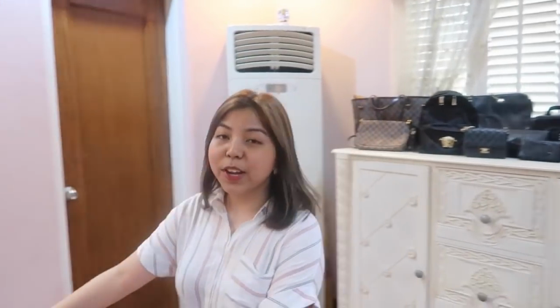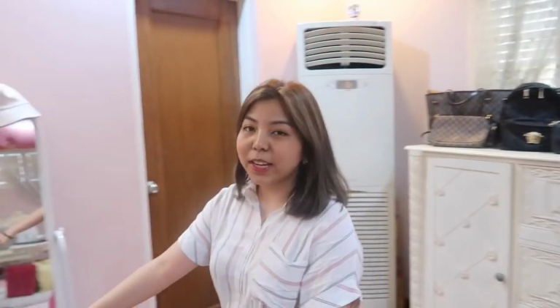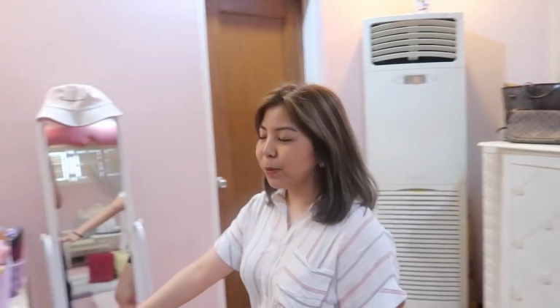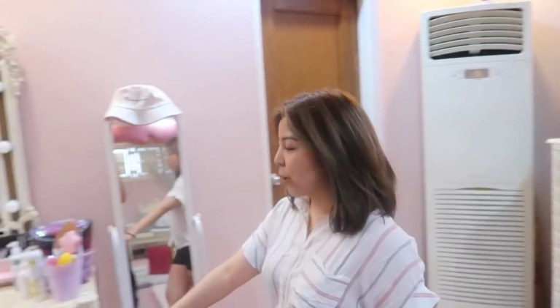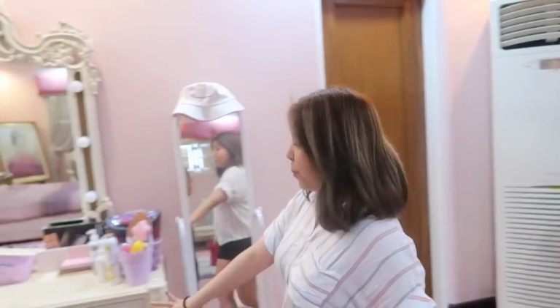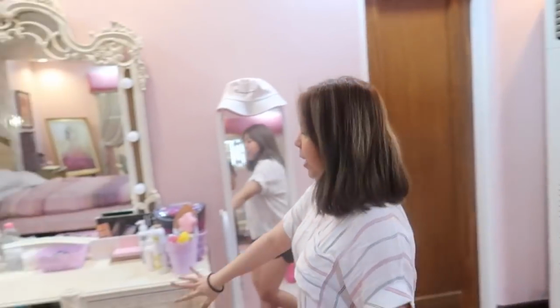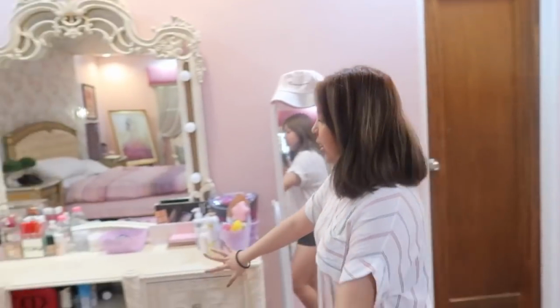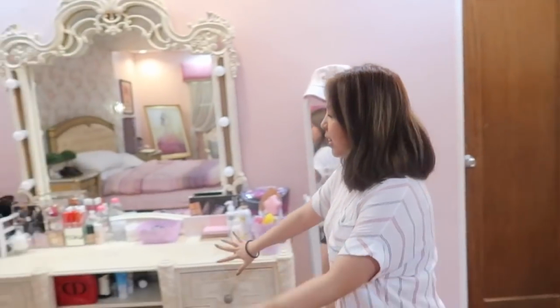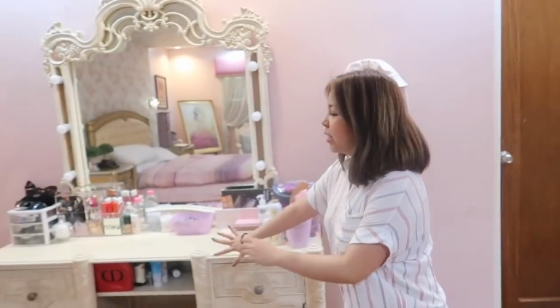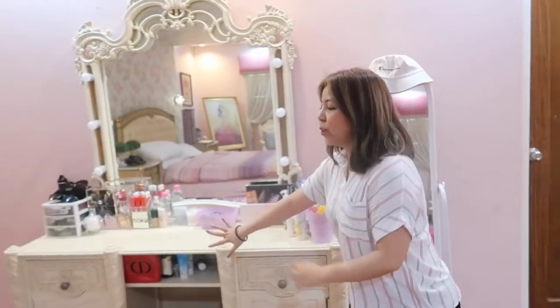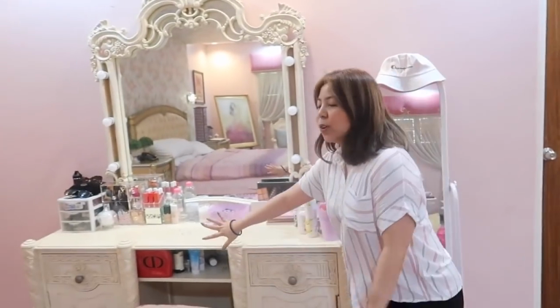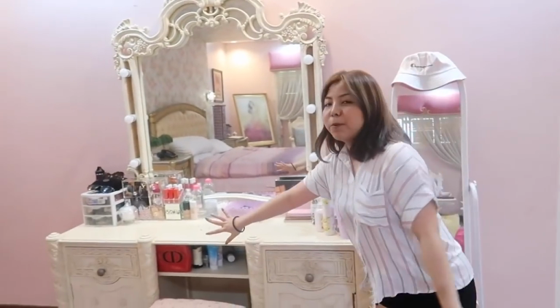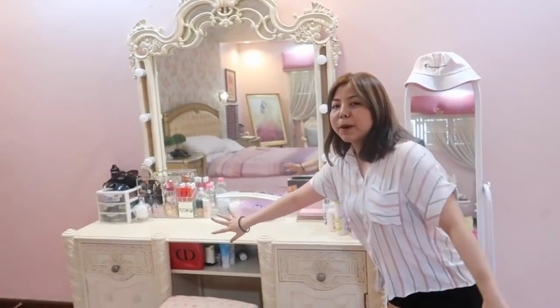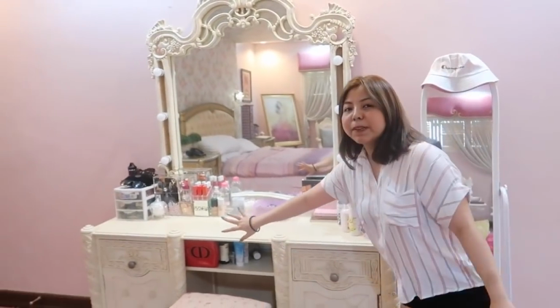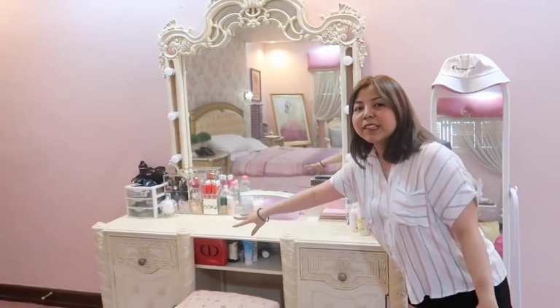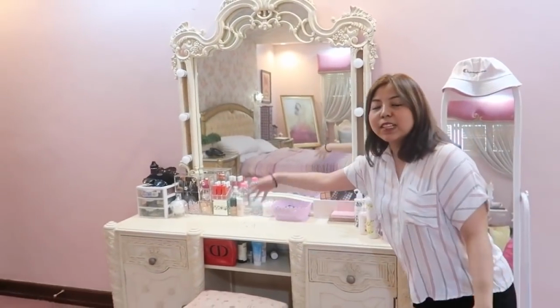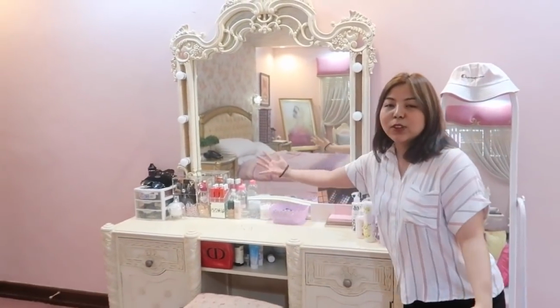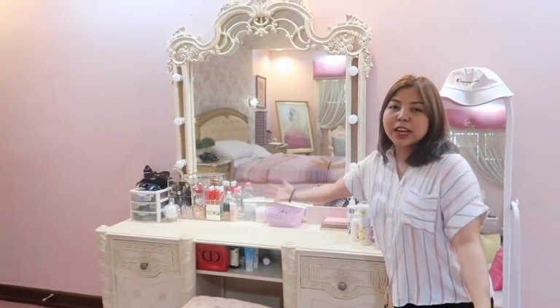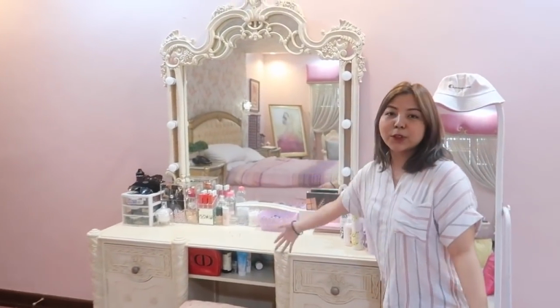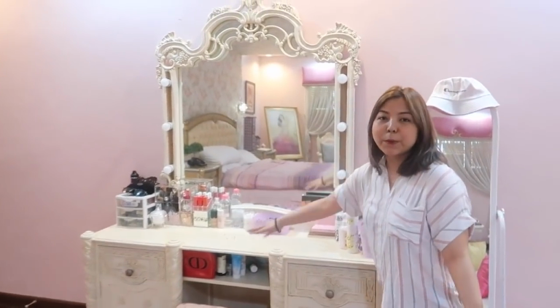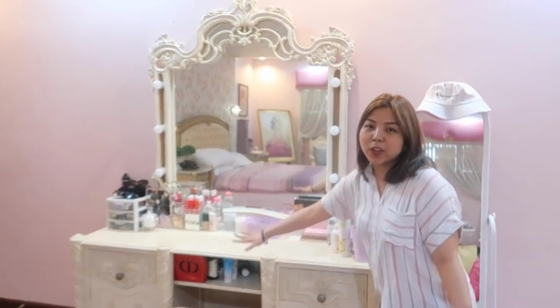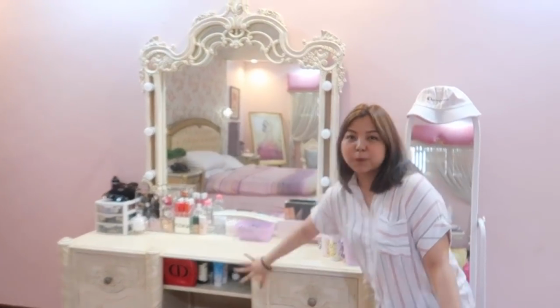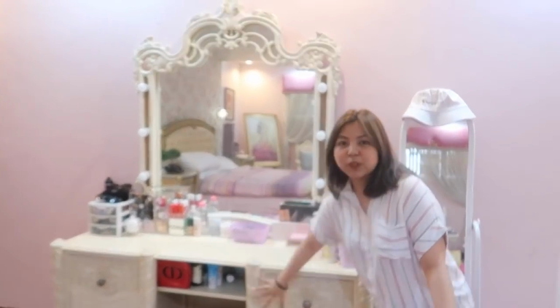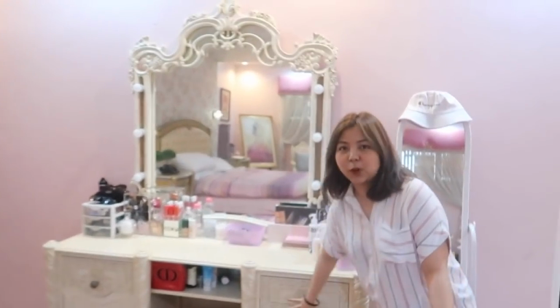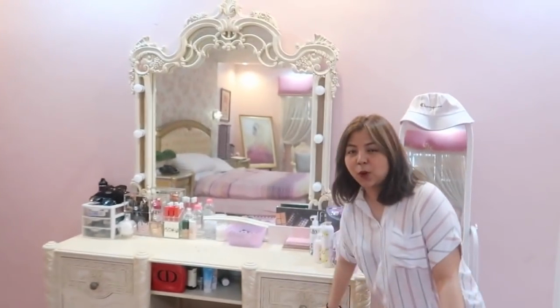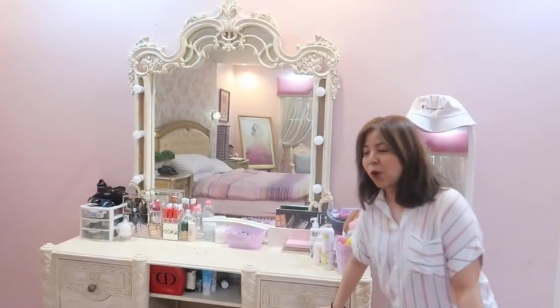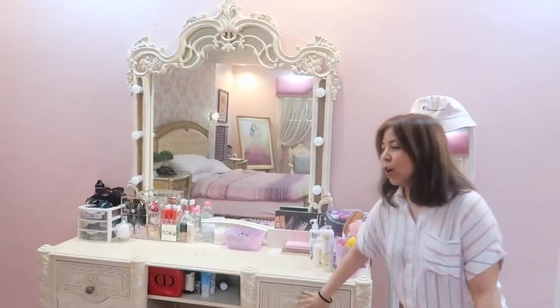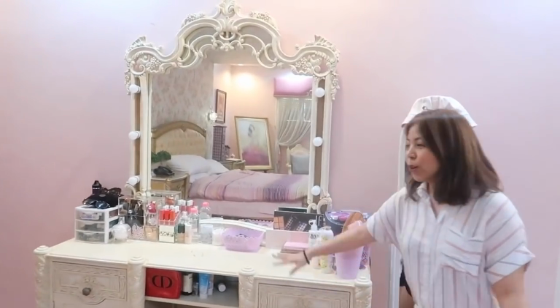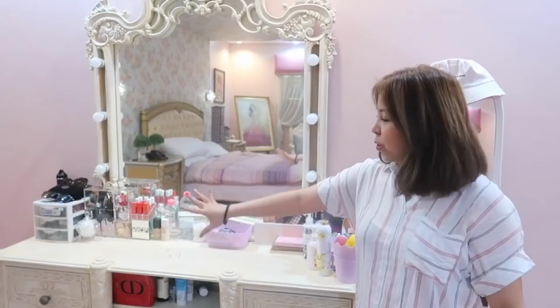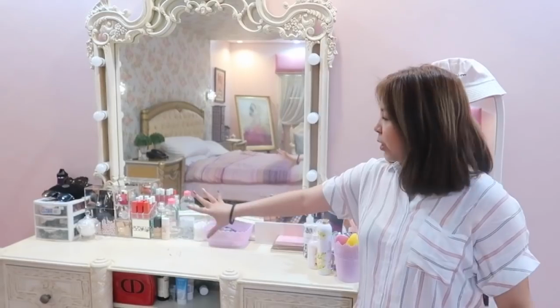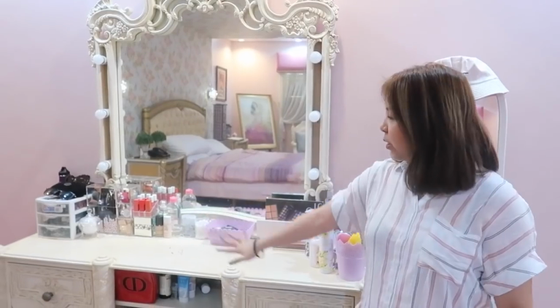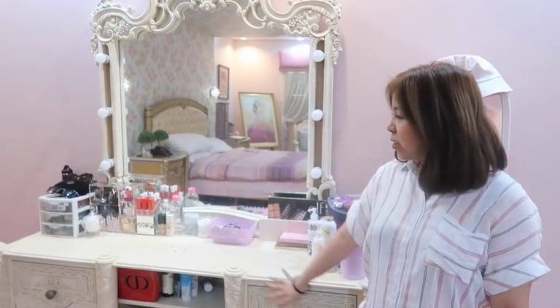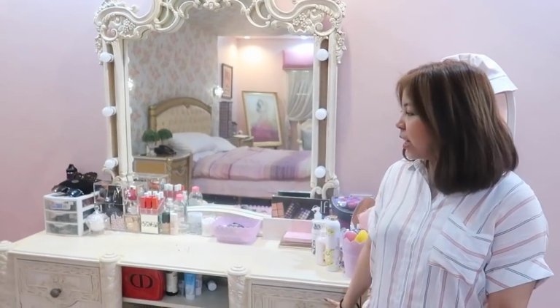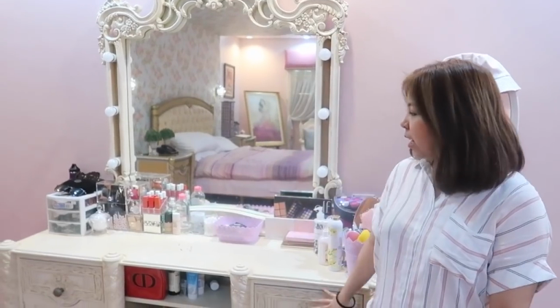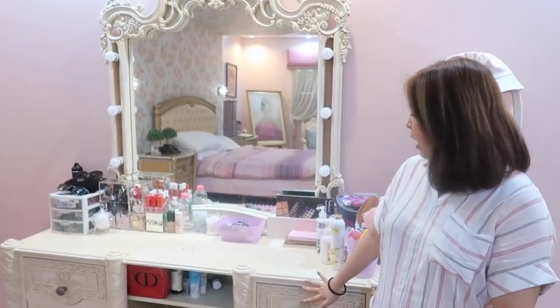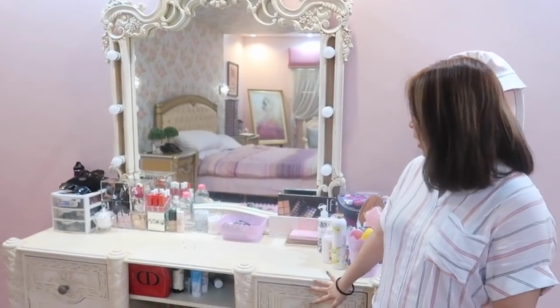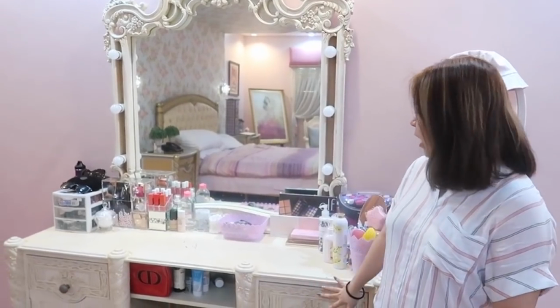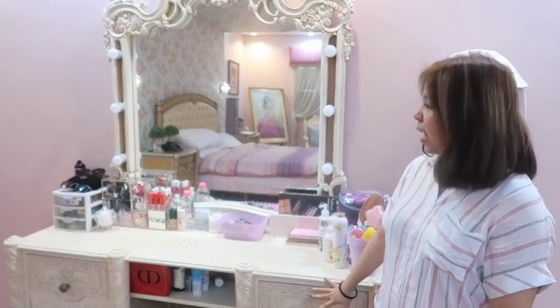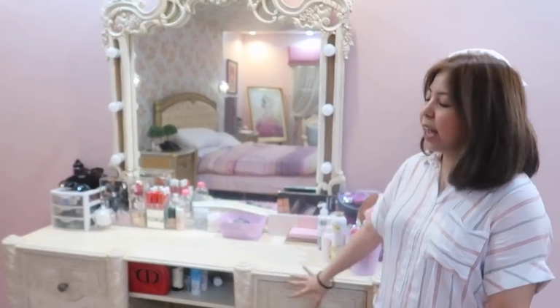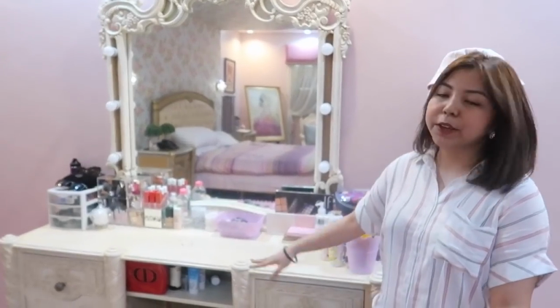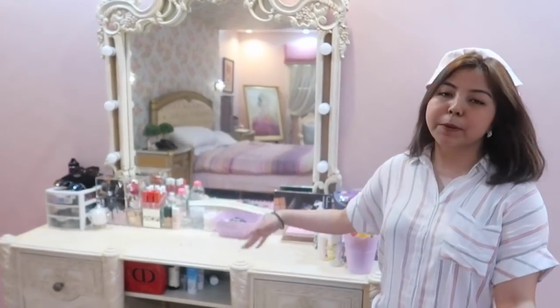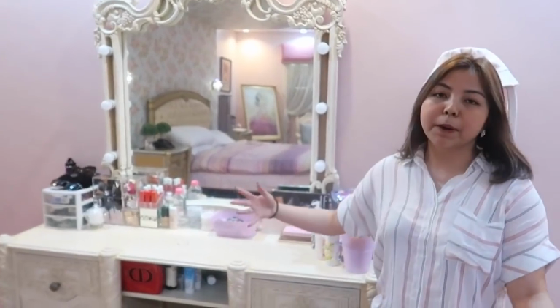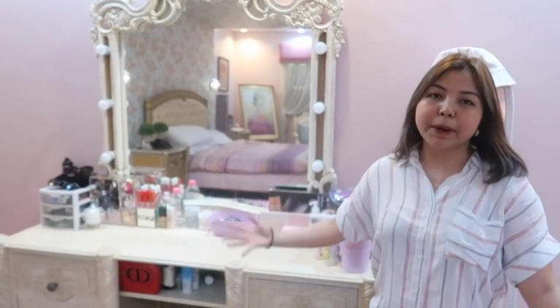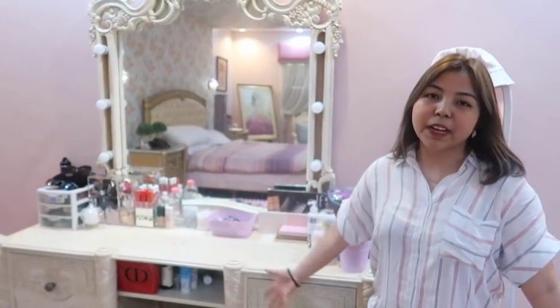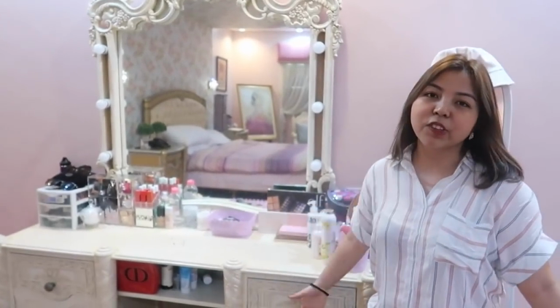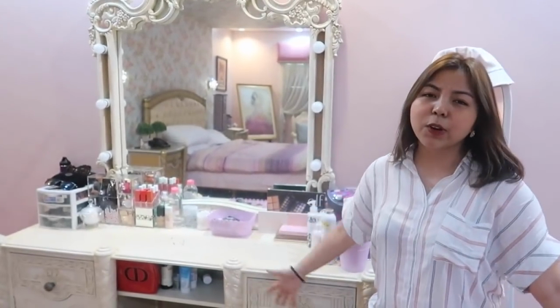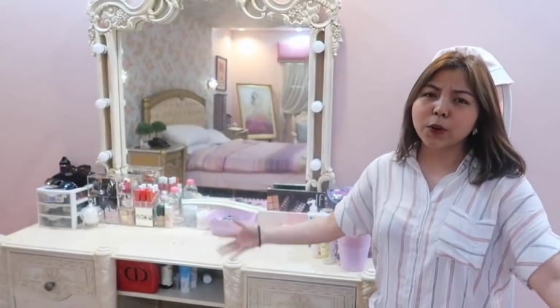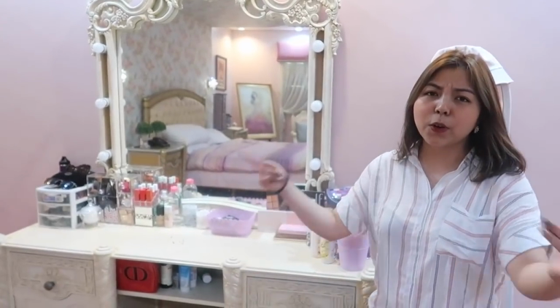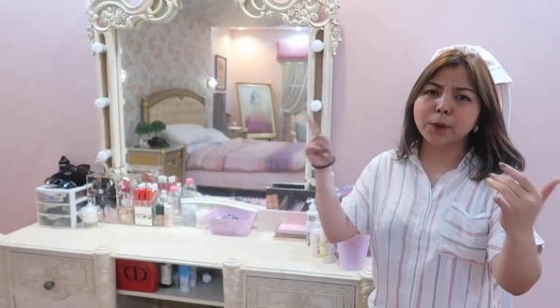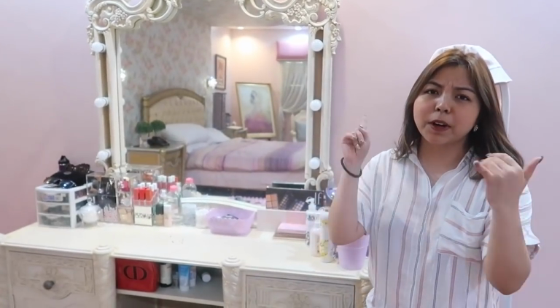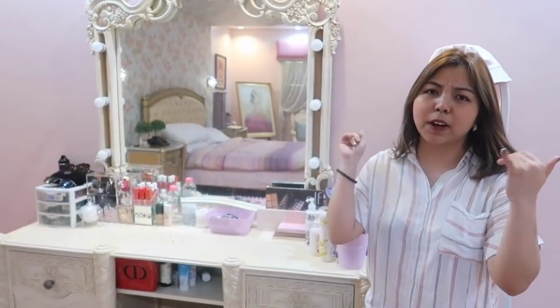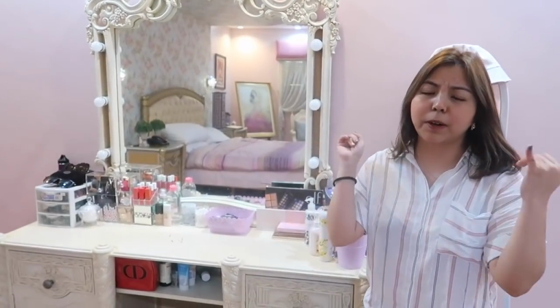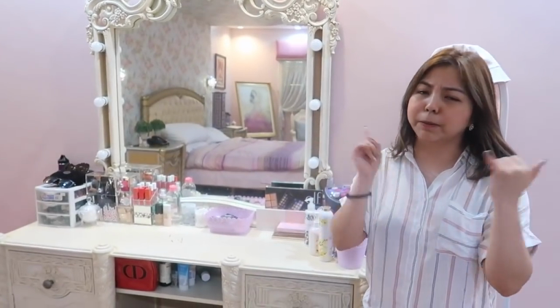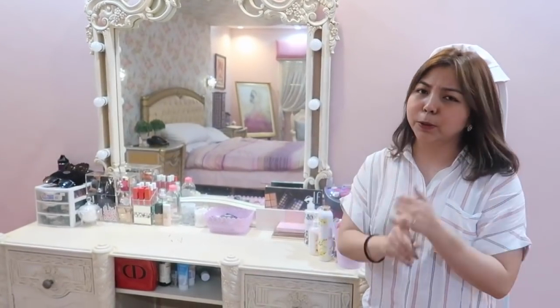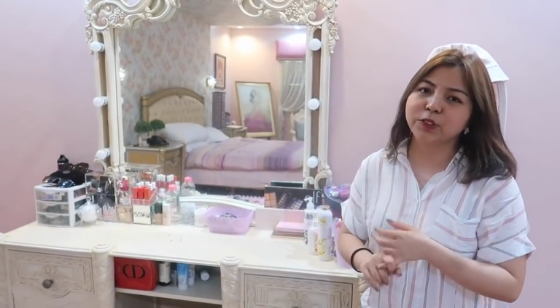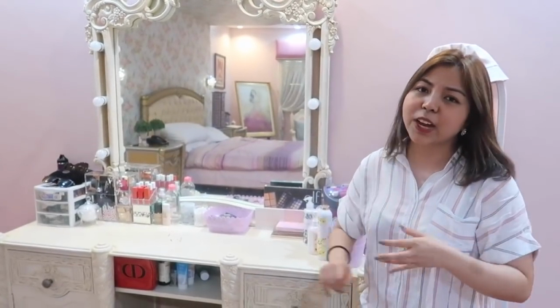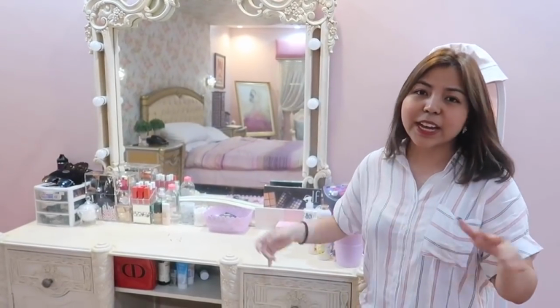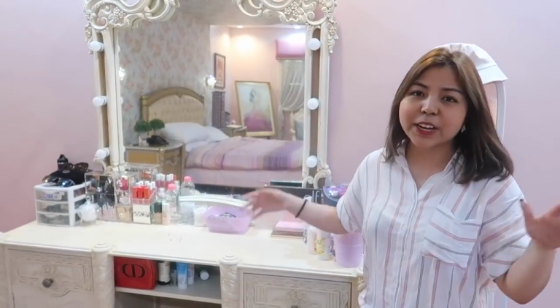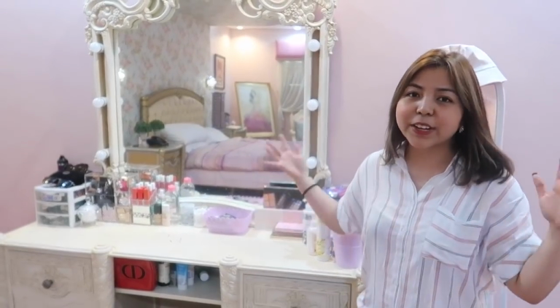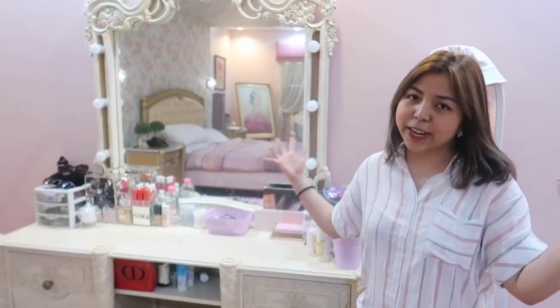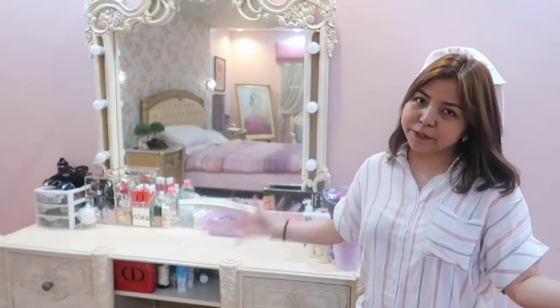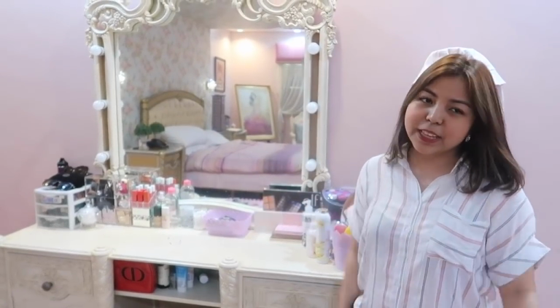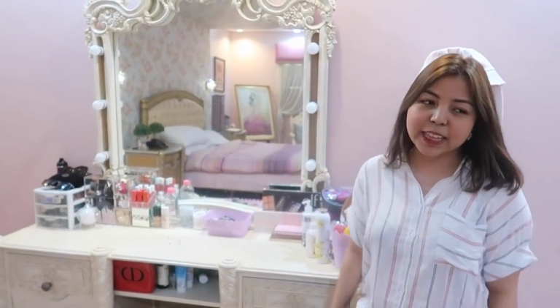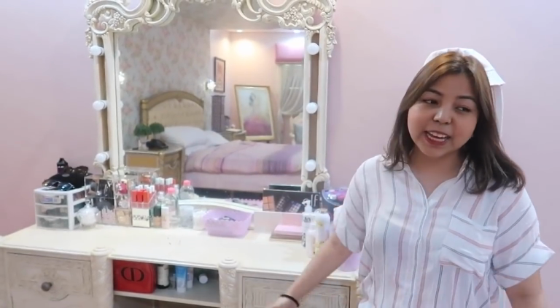Oh, nakalimutan ko pakita dito. Basta dito lahat yung make-ups ko. So dito sila nakalagay, yung mga plancha ko, mga blow dryer and everything.